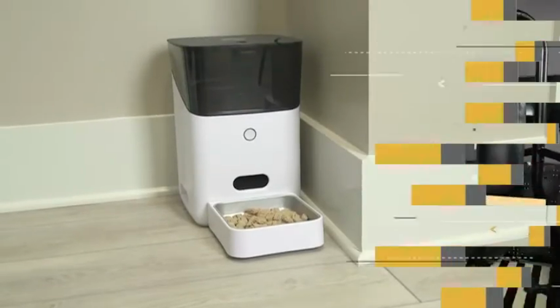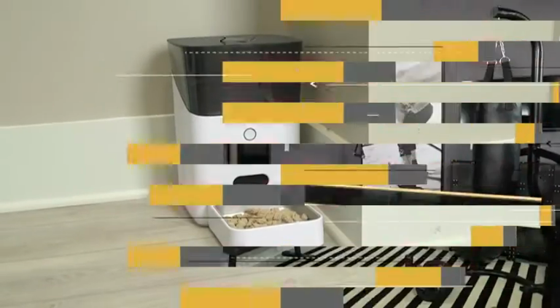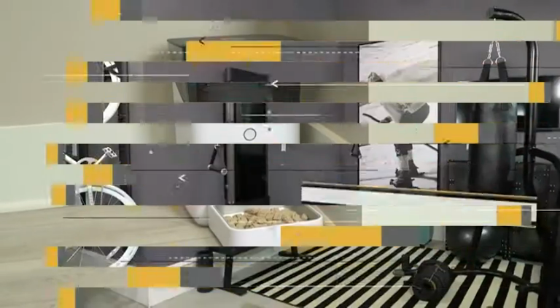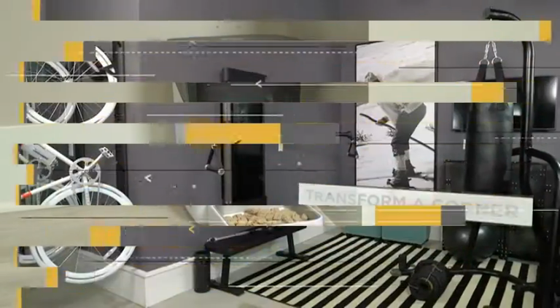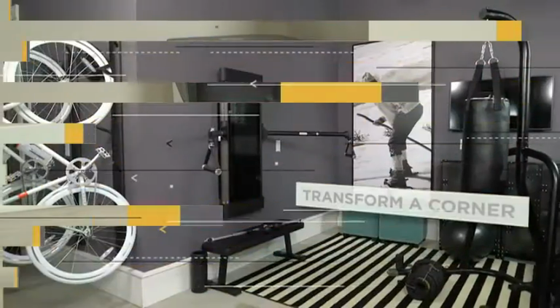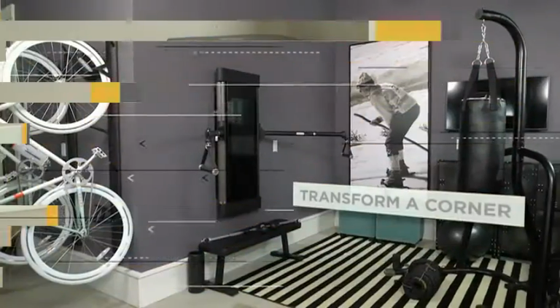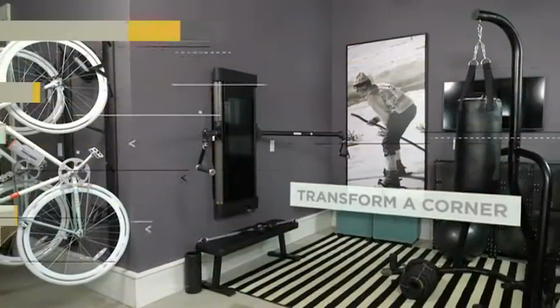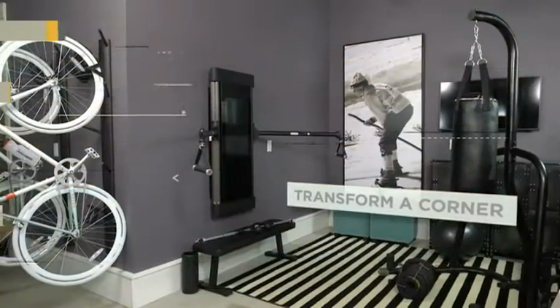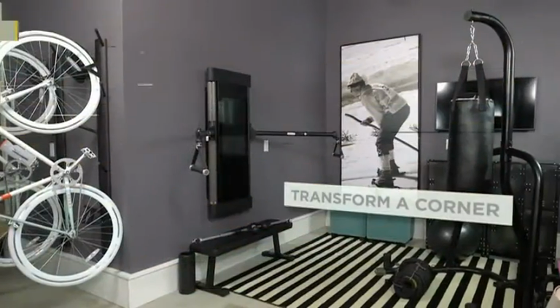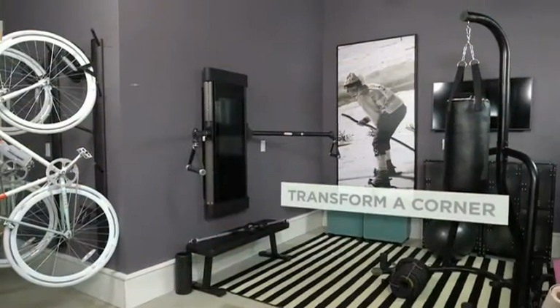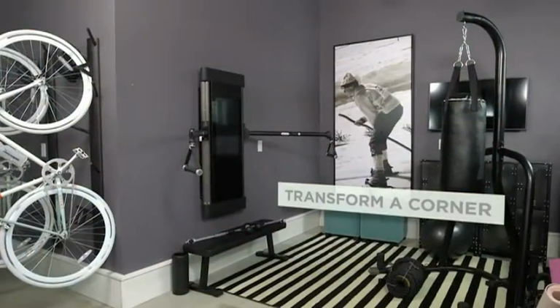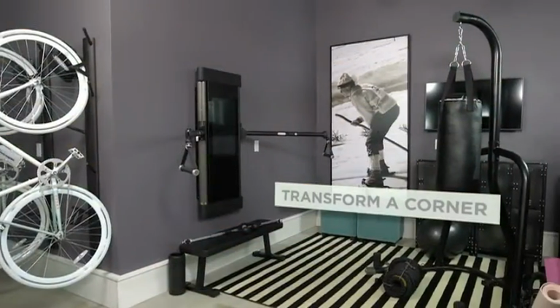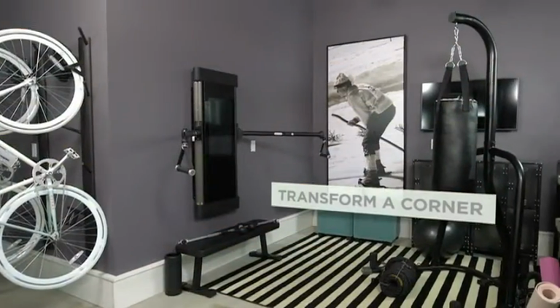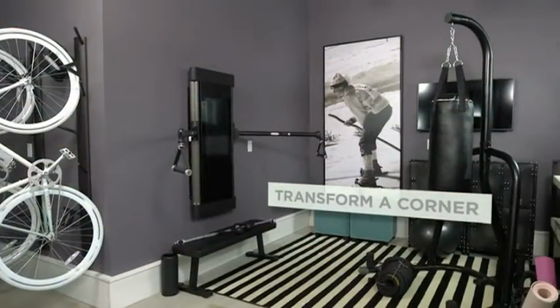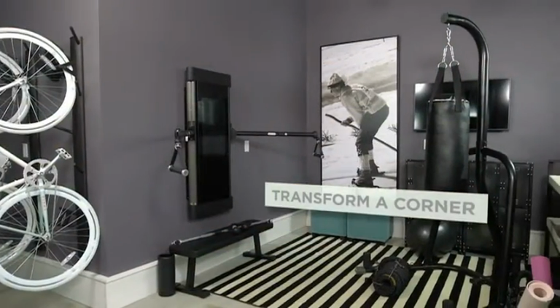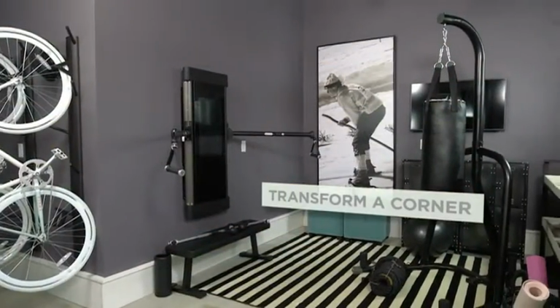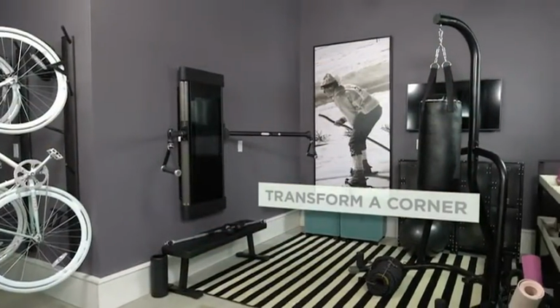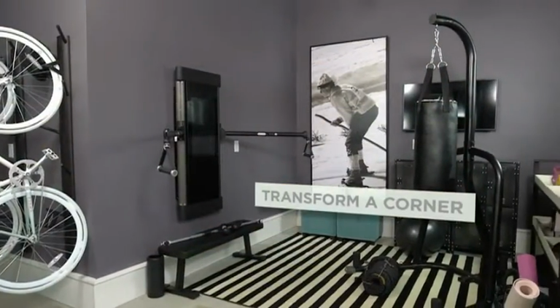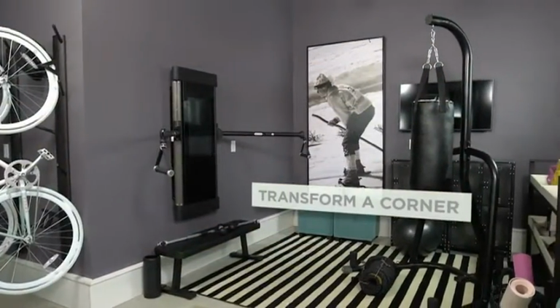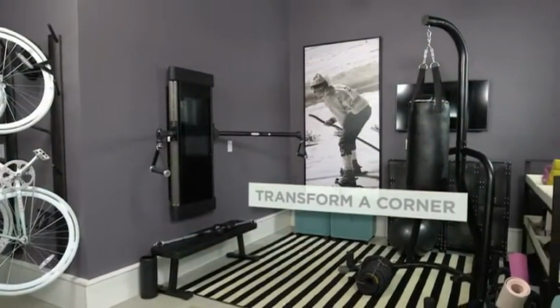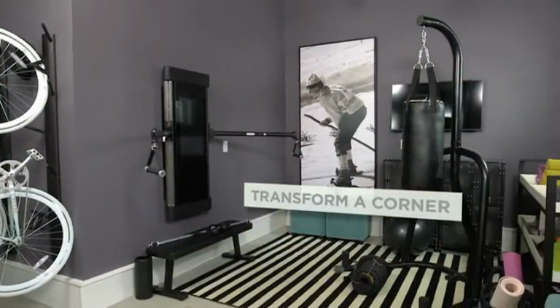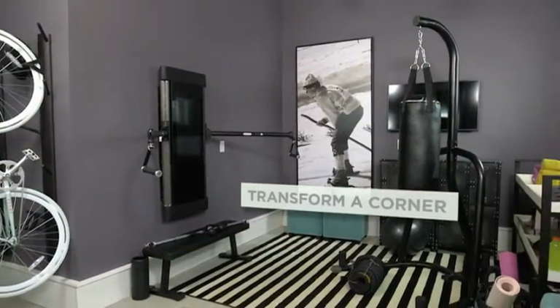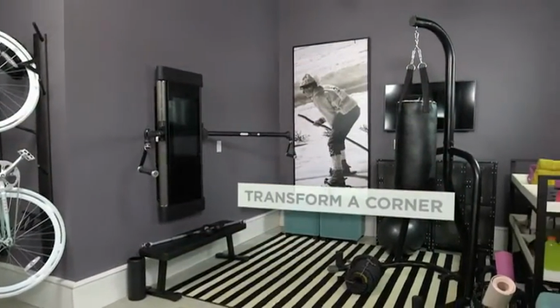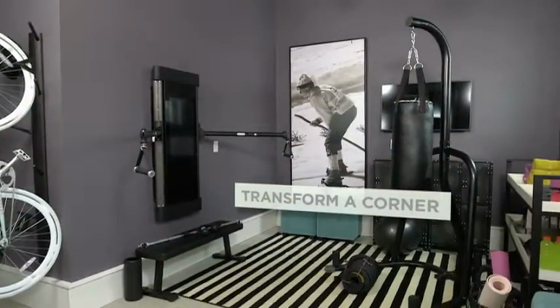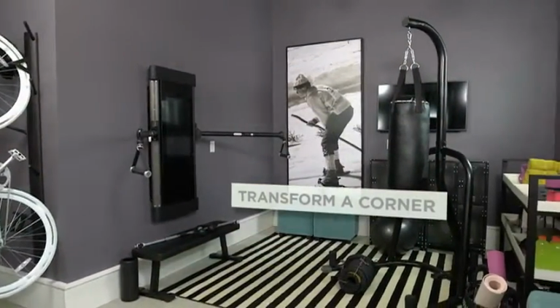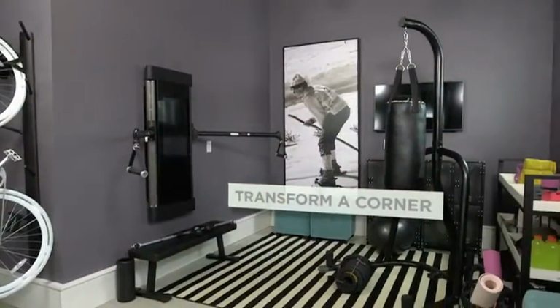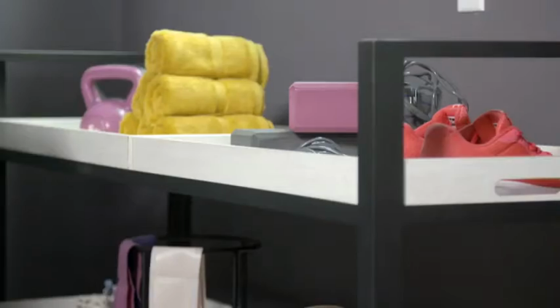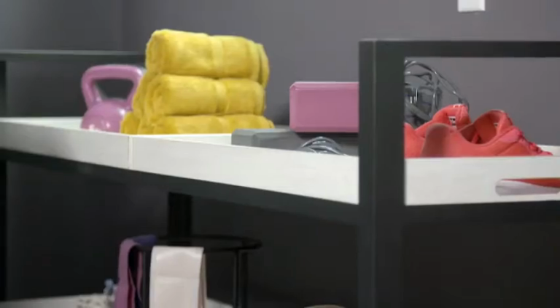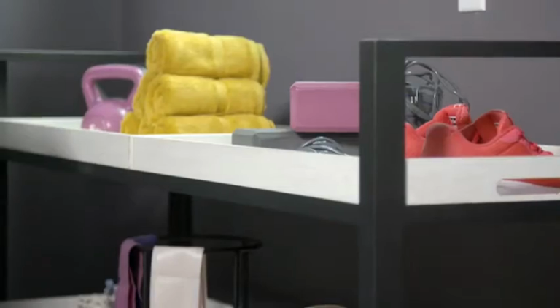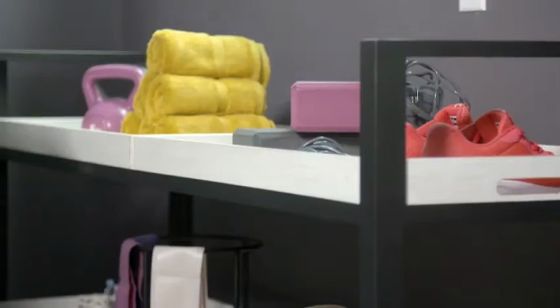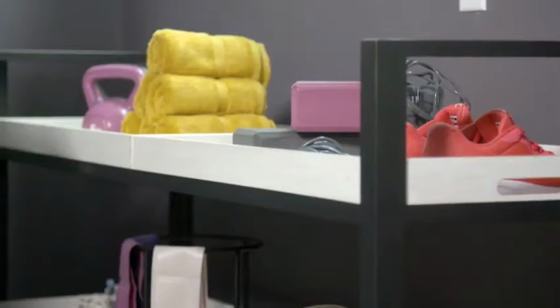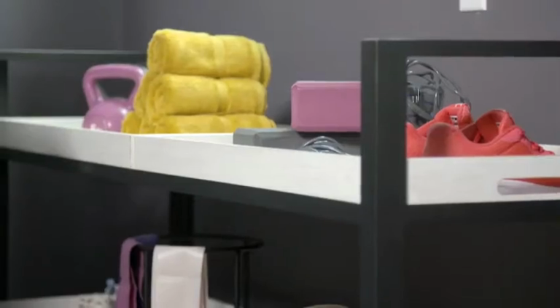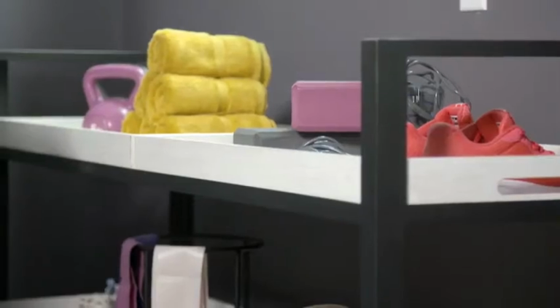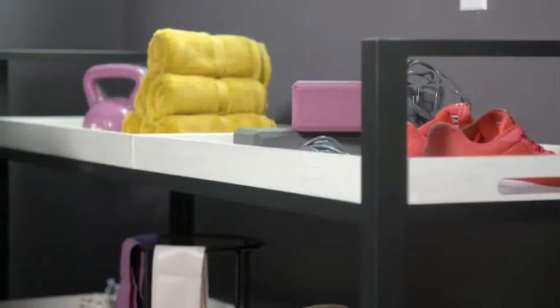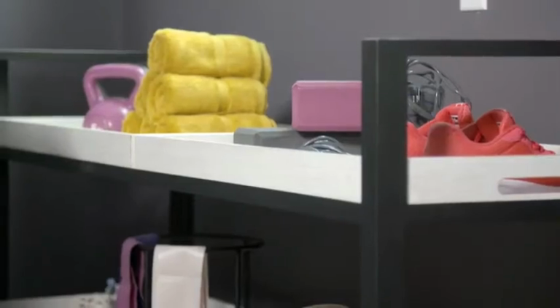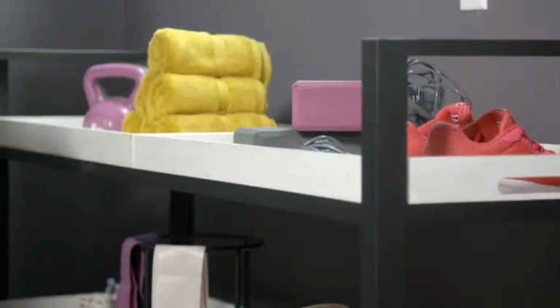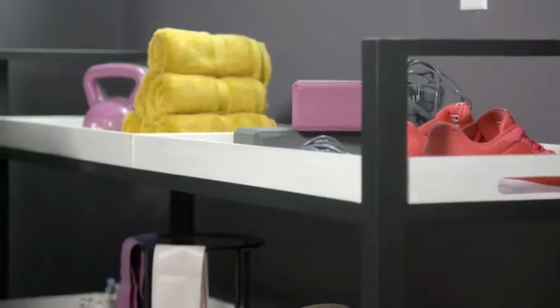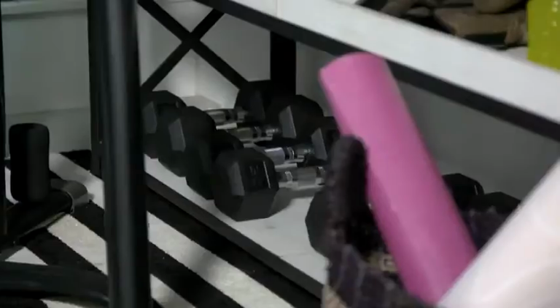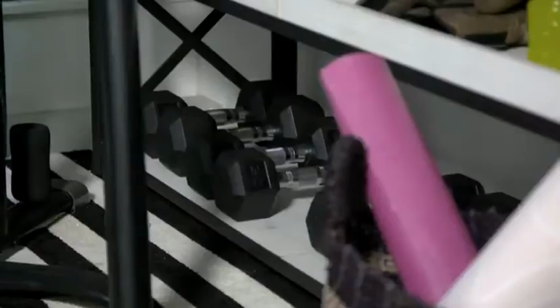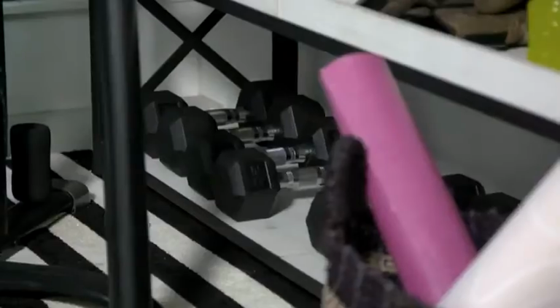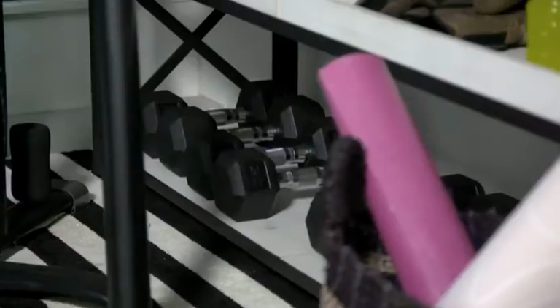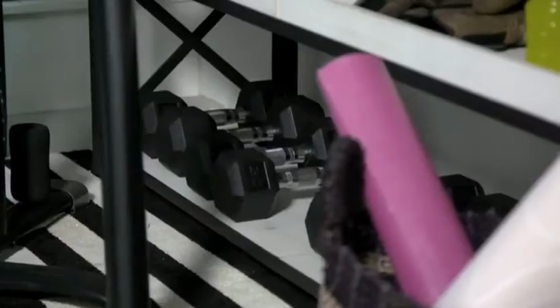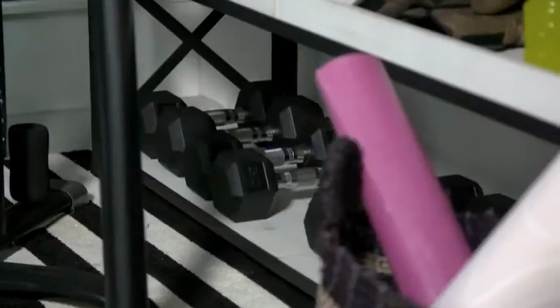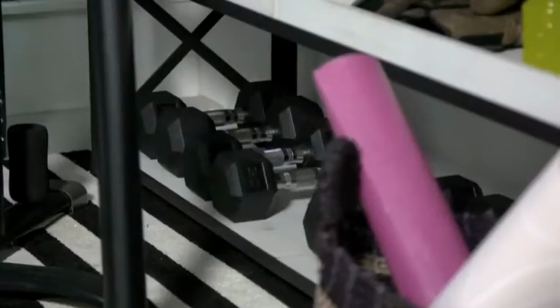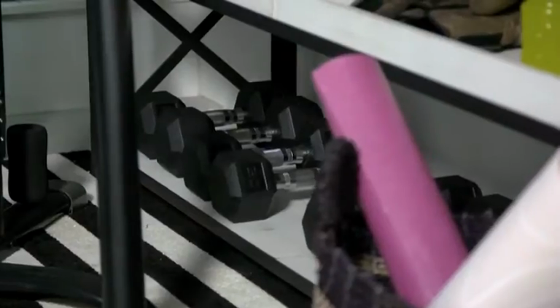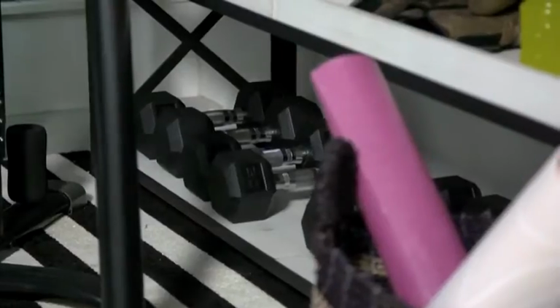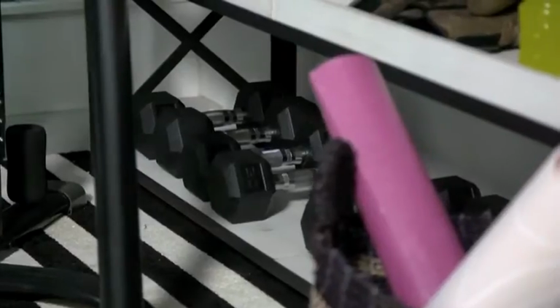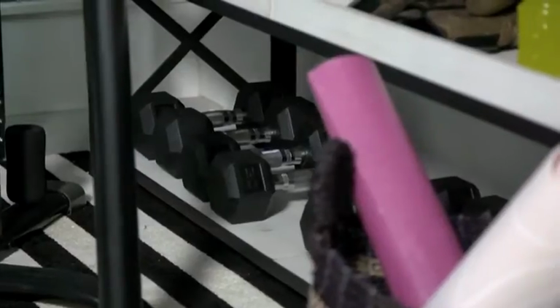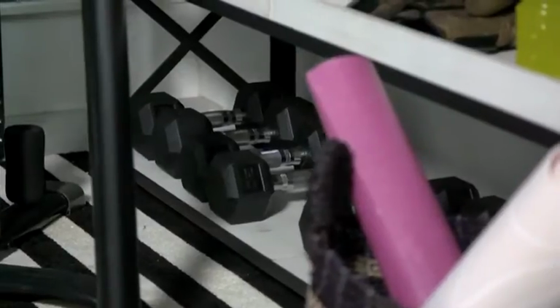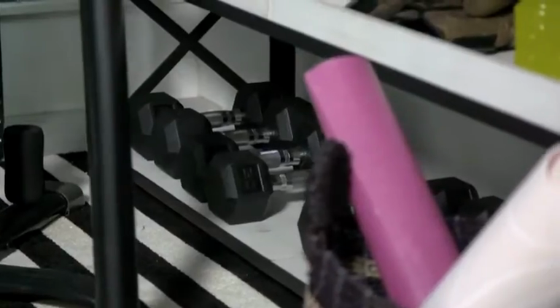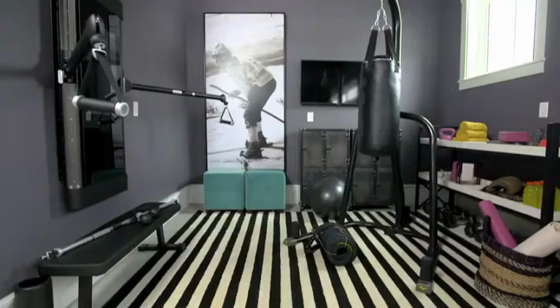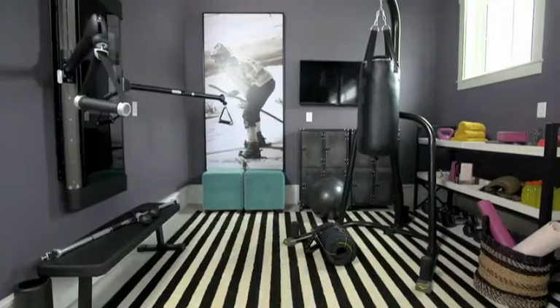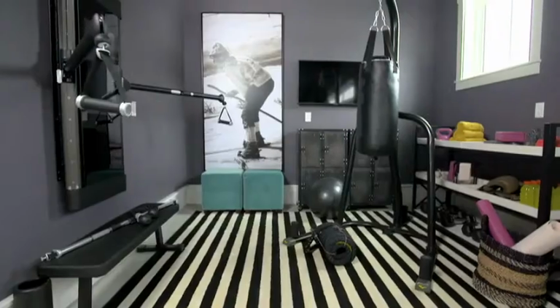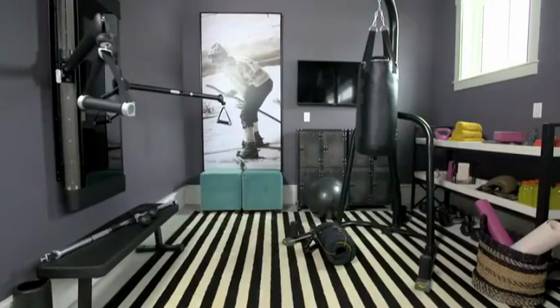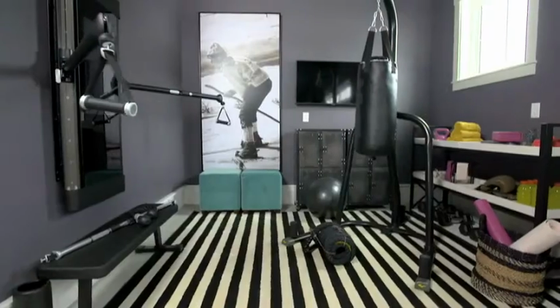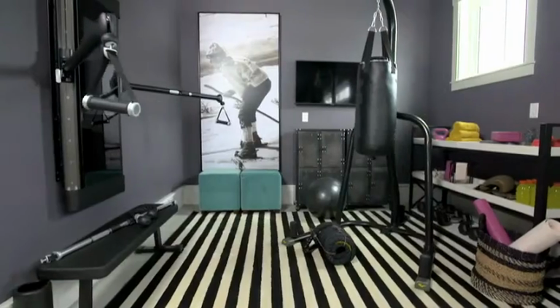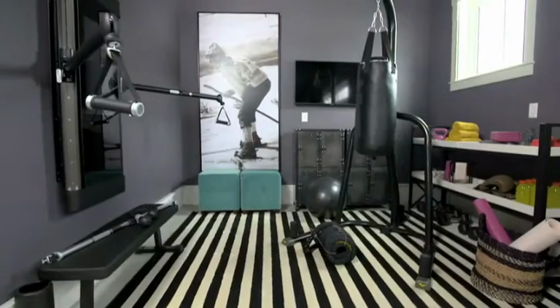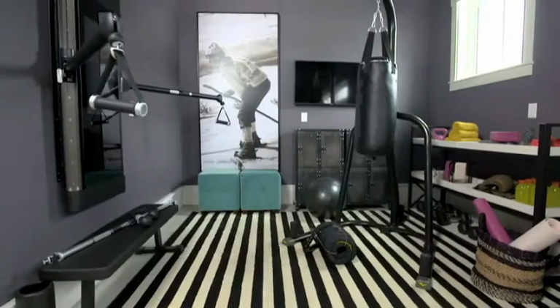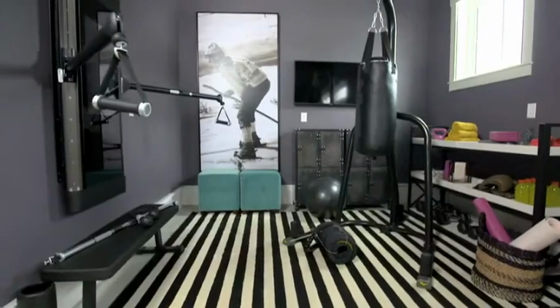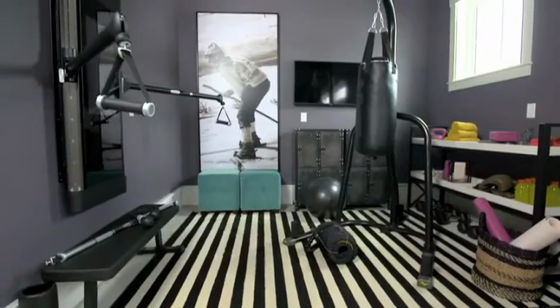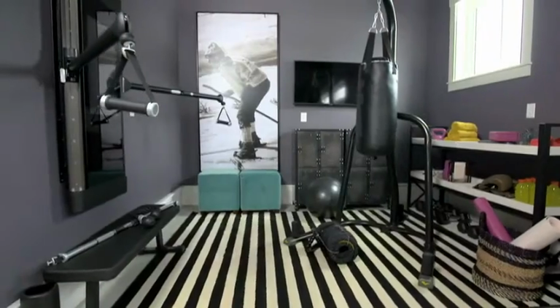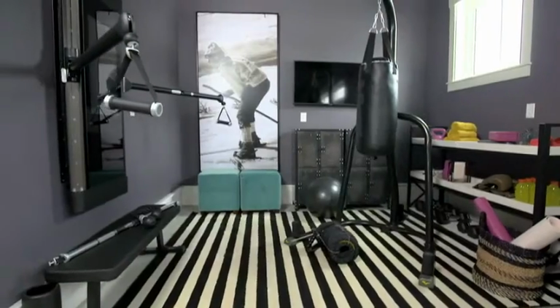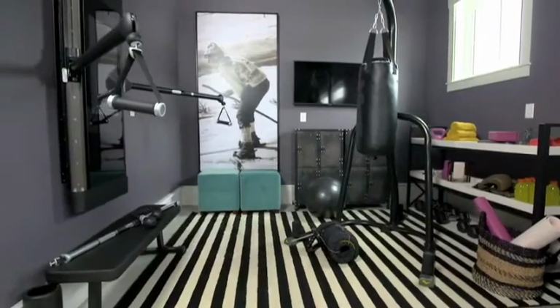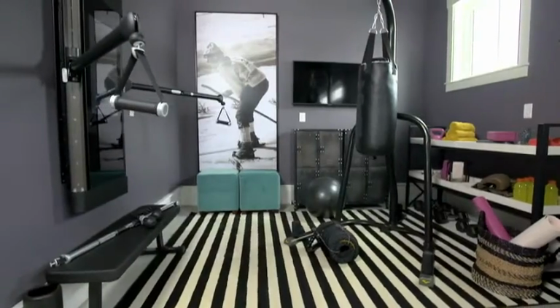Transform a garage corner into a personal gym, install shelves to store weights, and add an area rug for comfort.